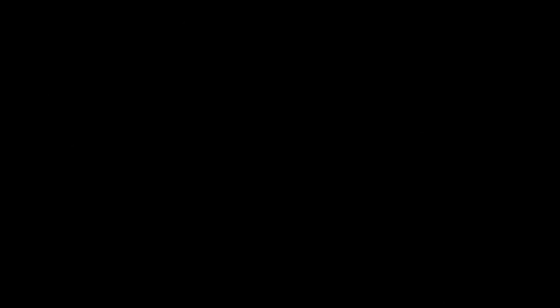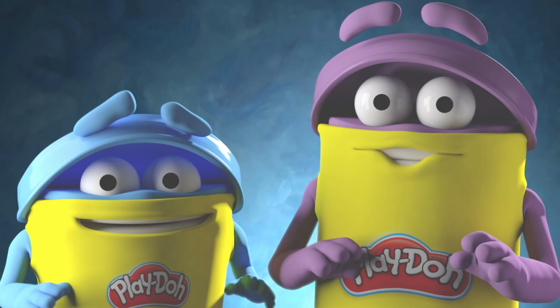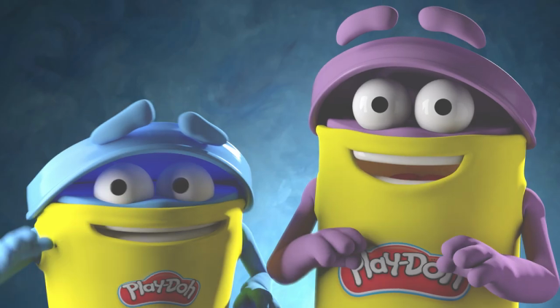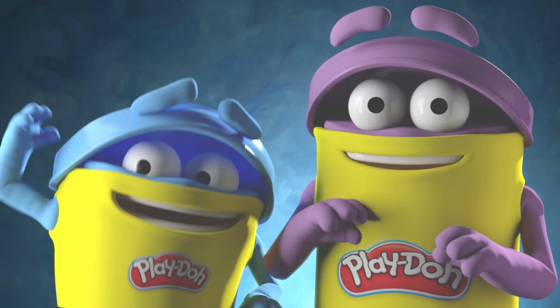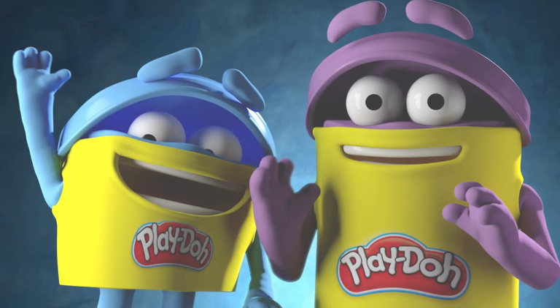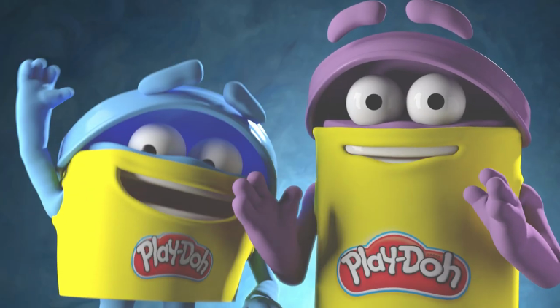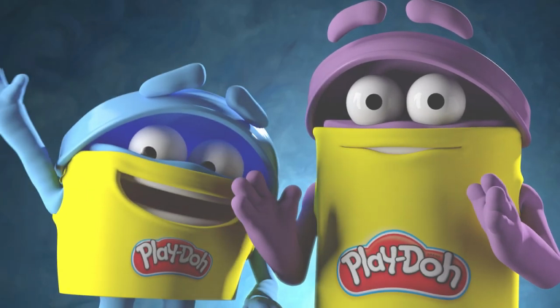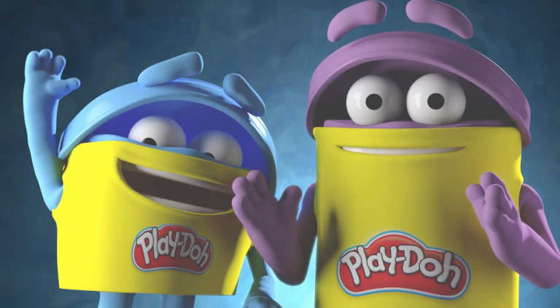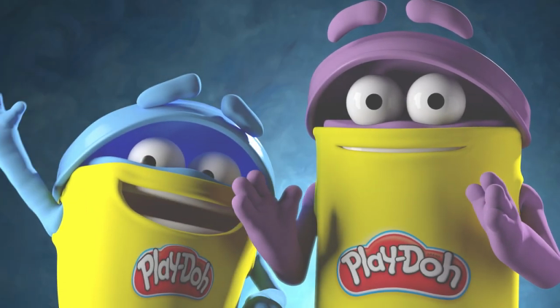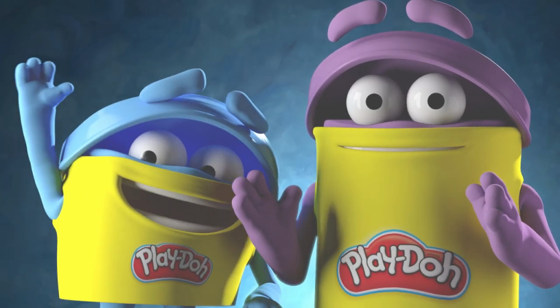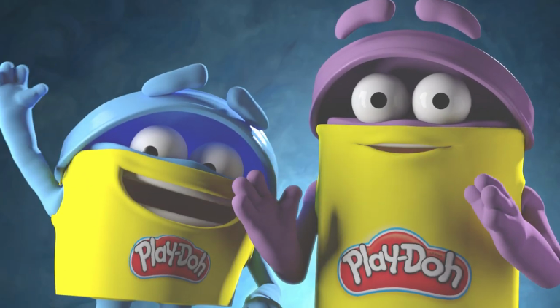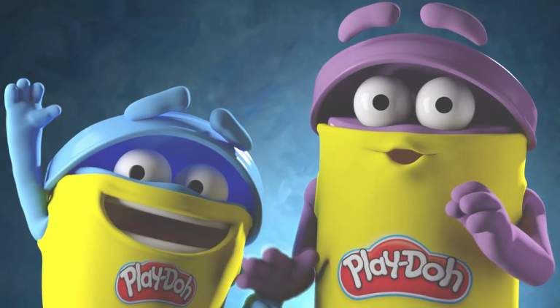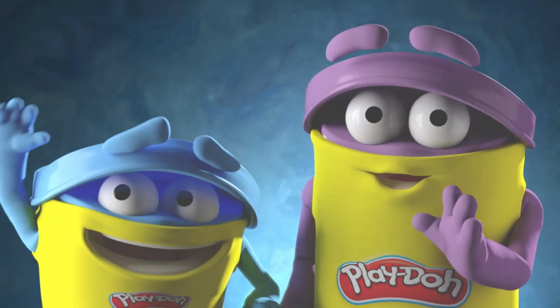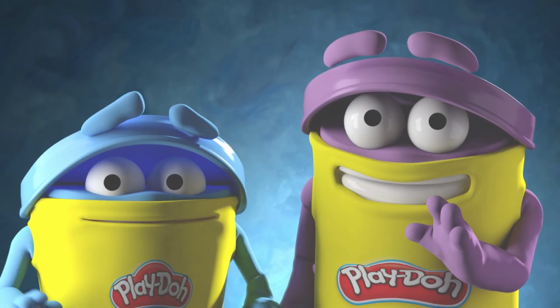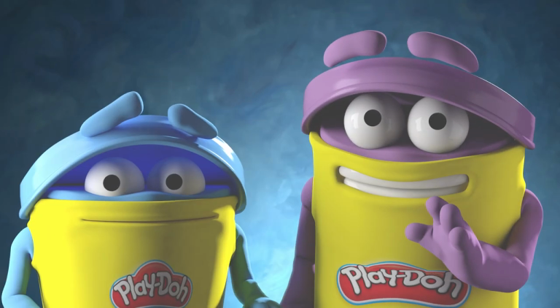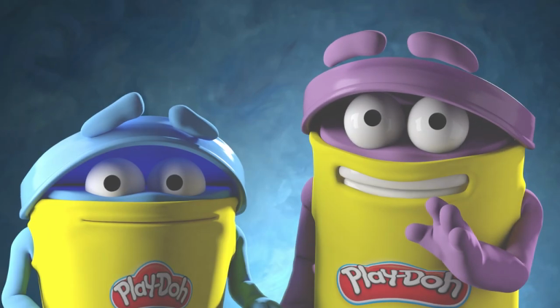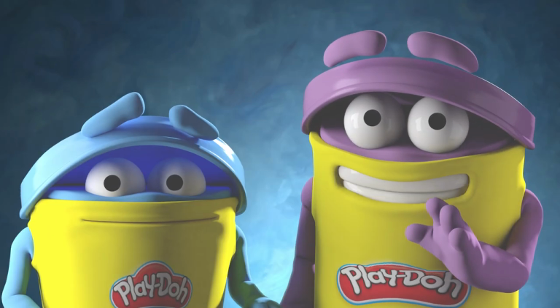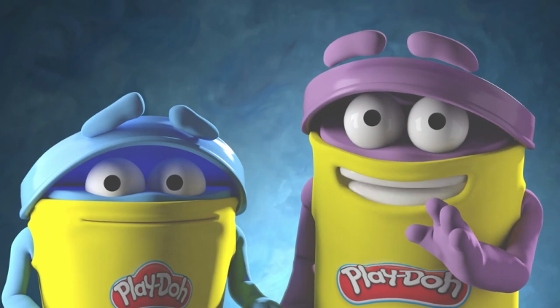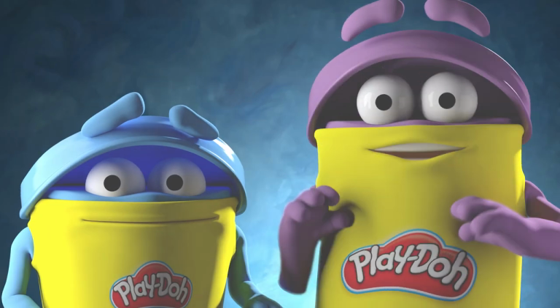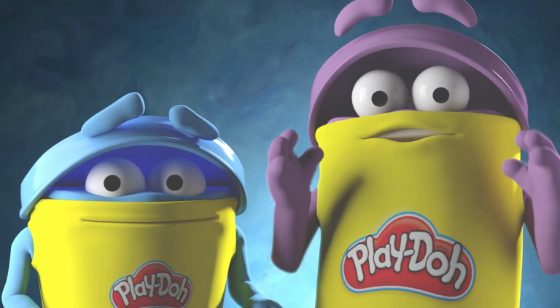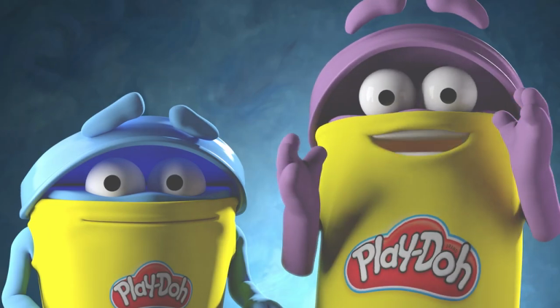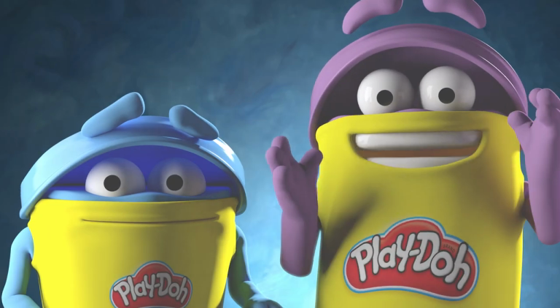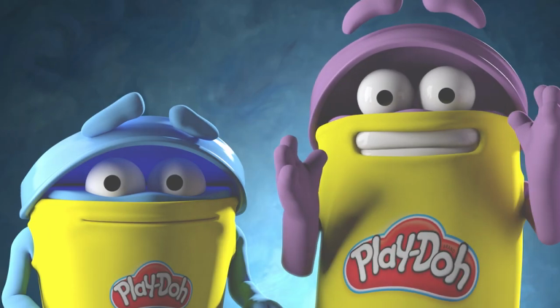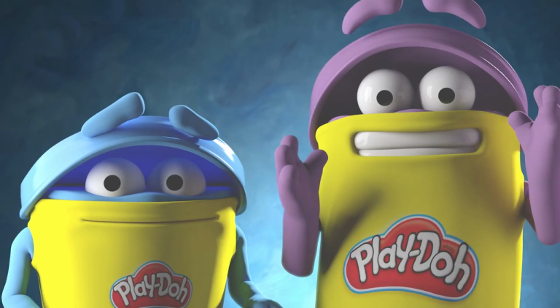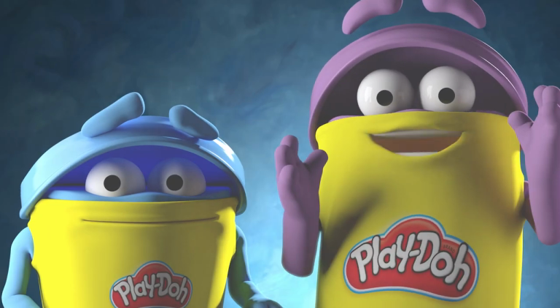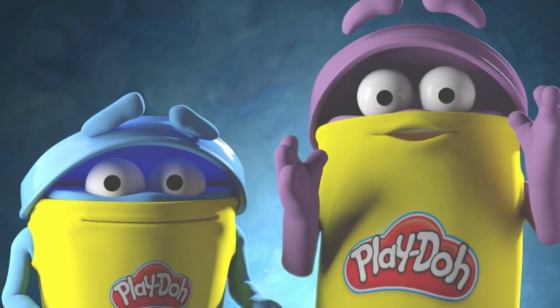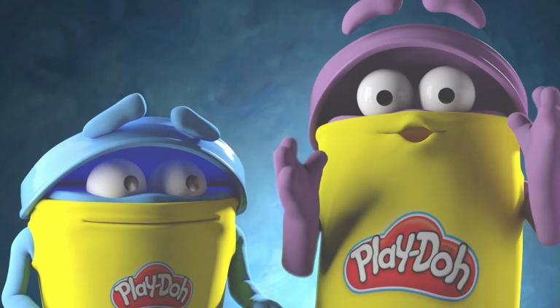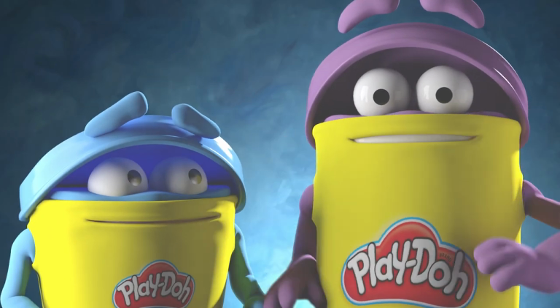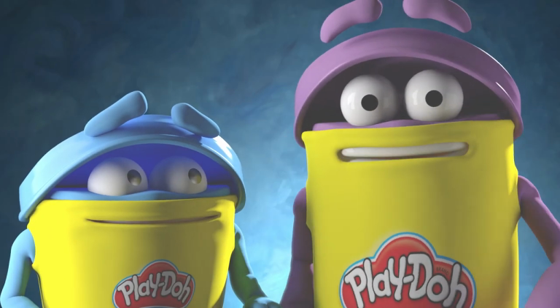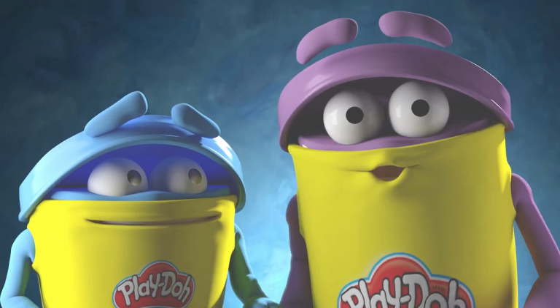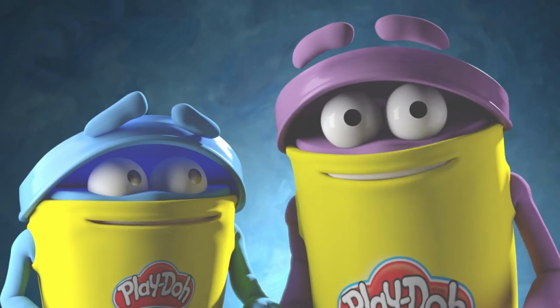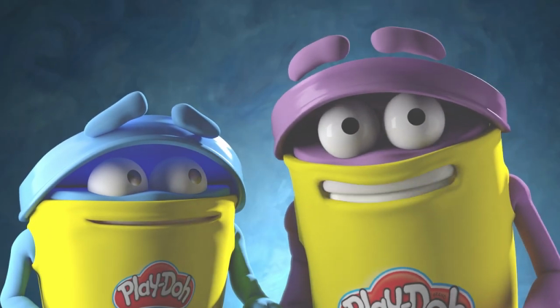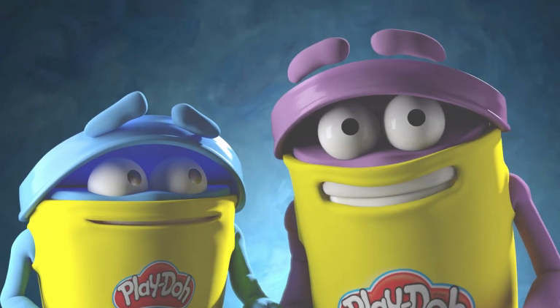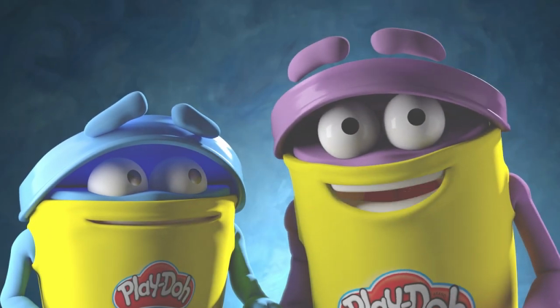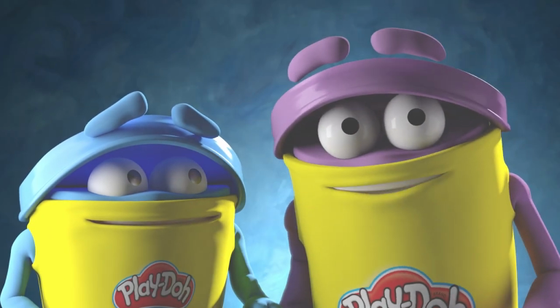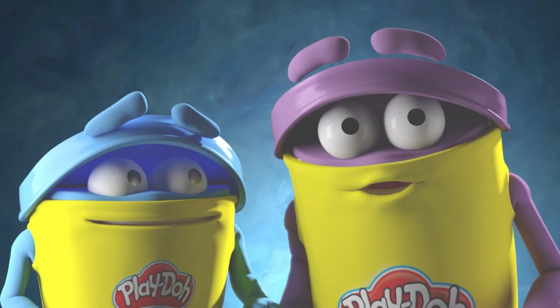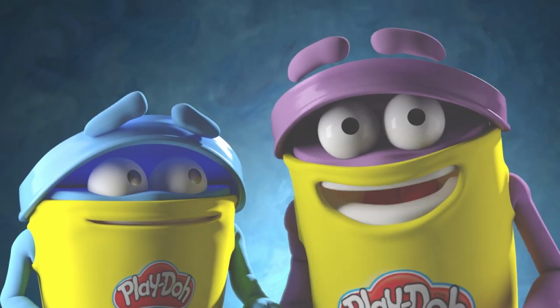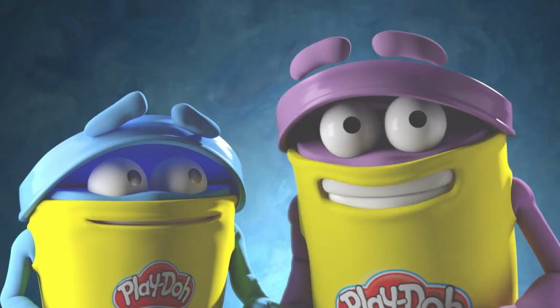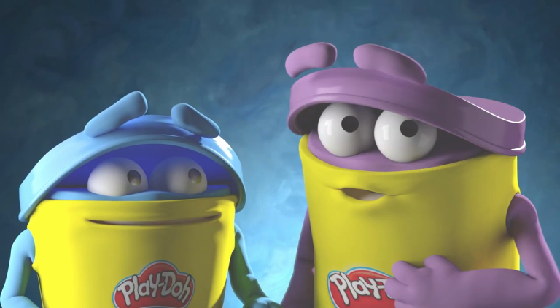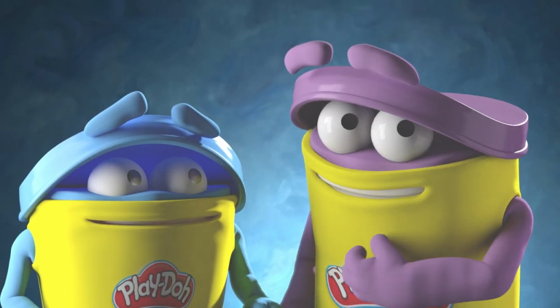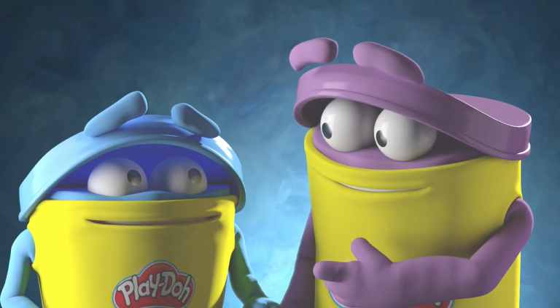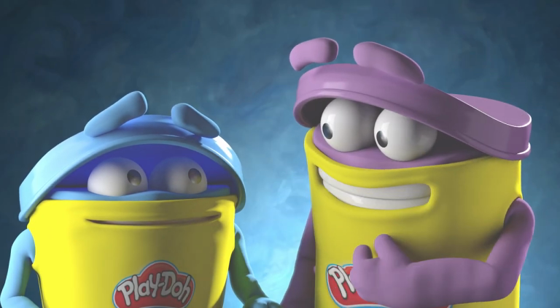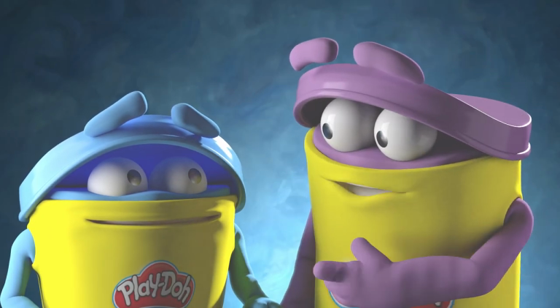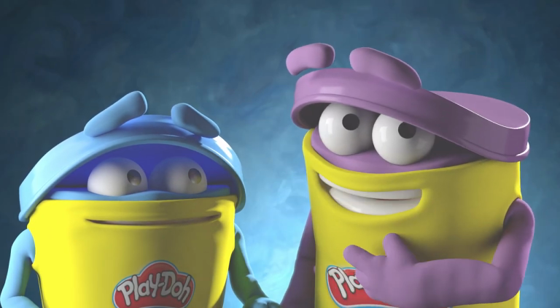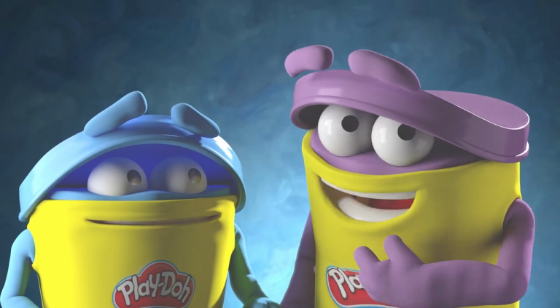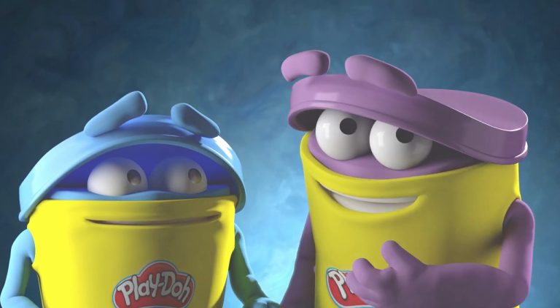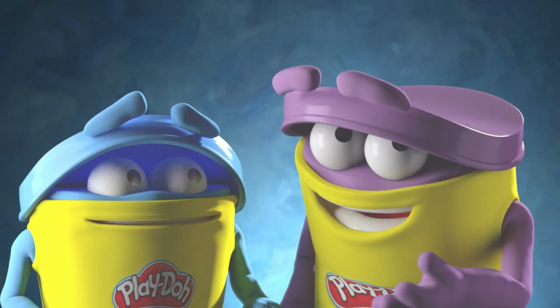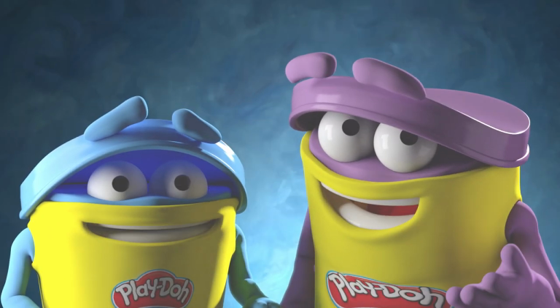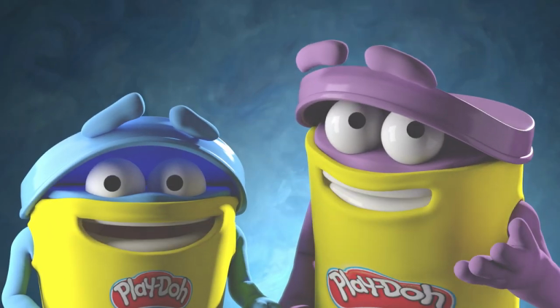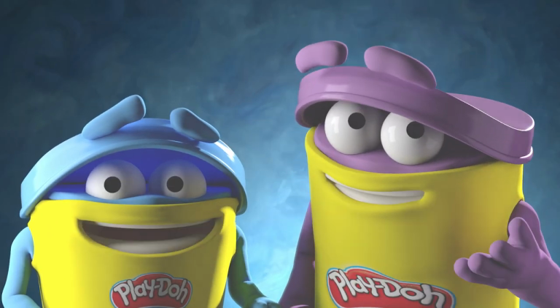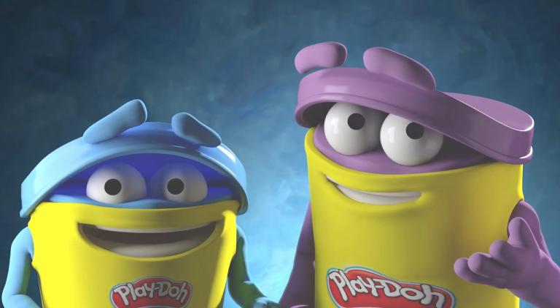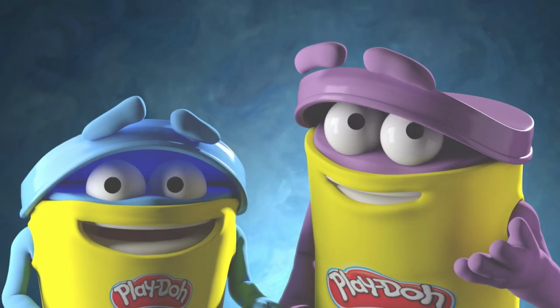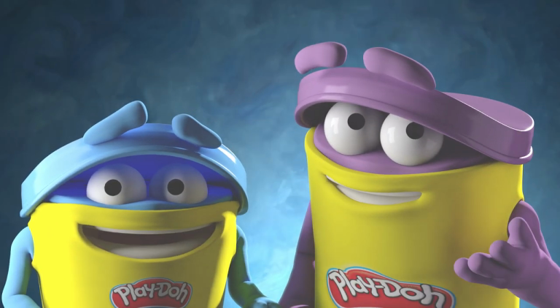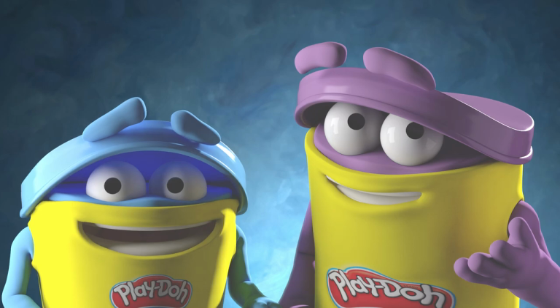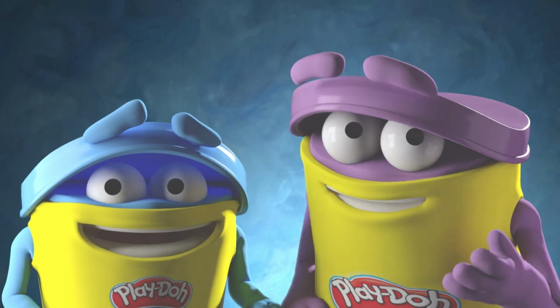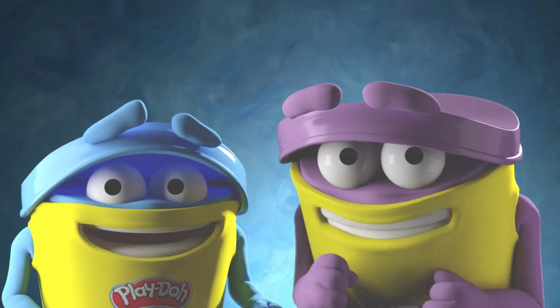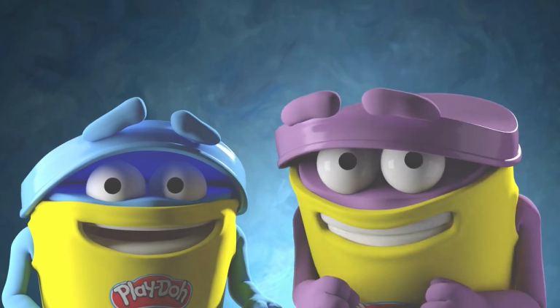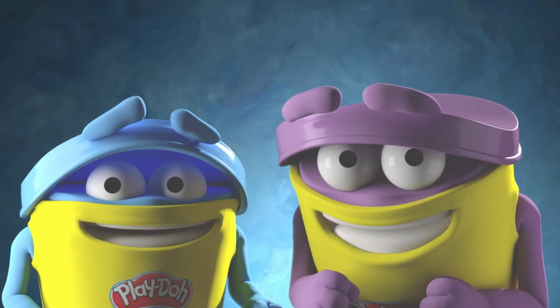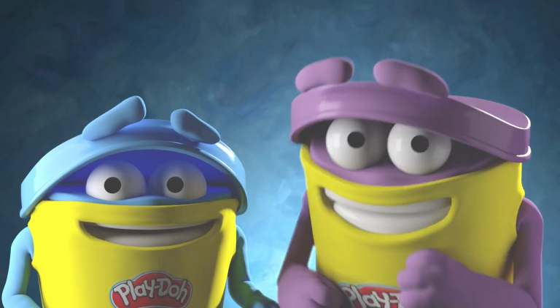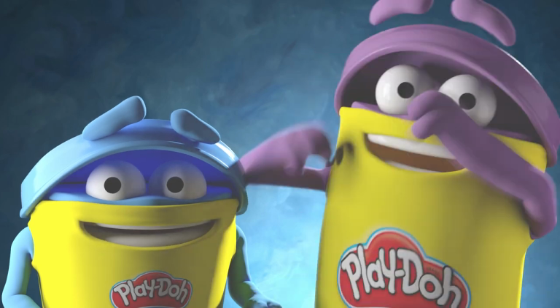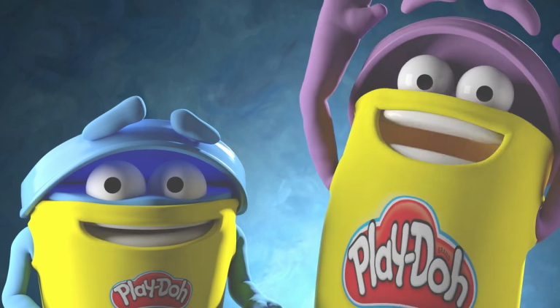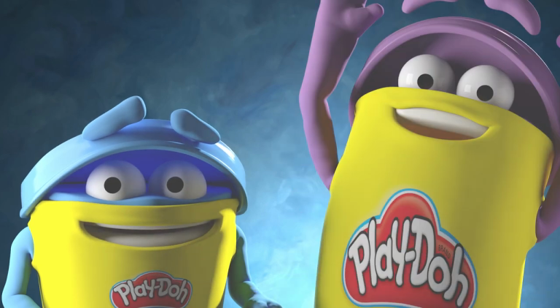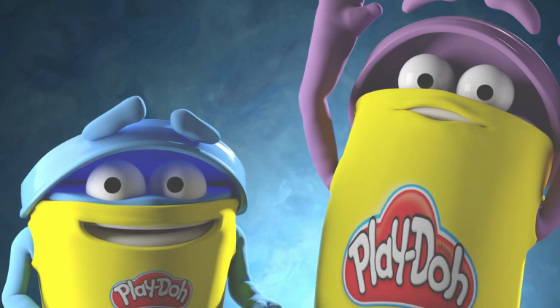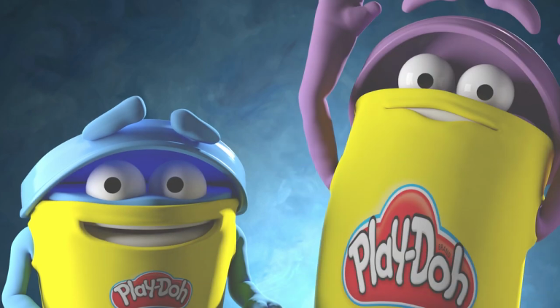Hey parents, want to see all the great stuff you and your kids can create with Play-Doh brand? Check it out!